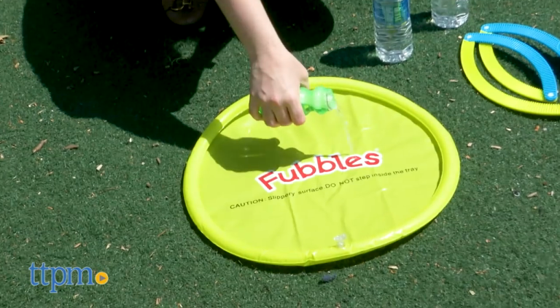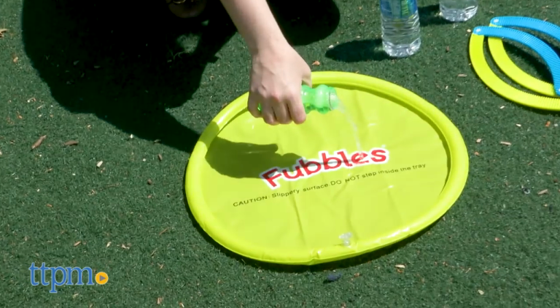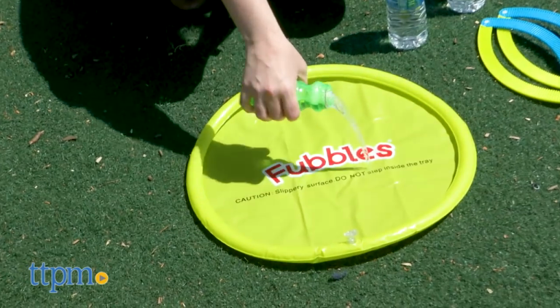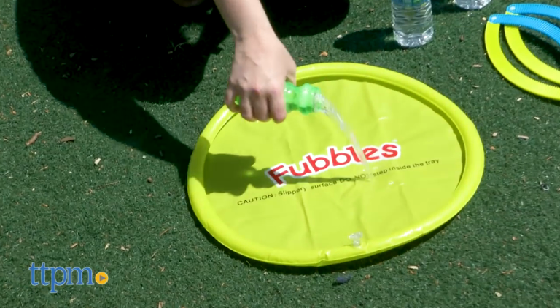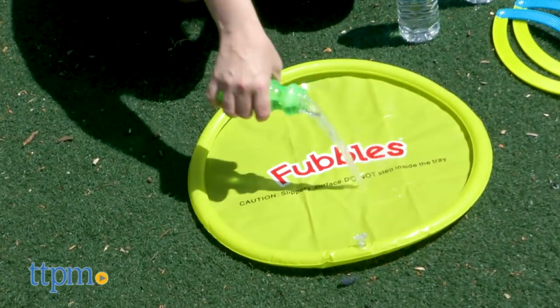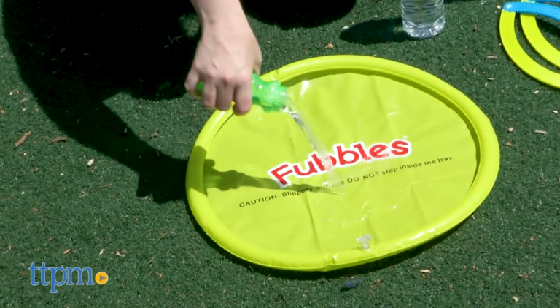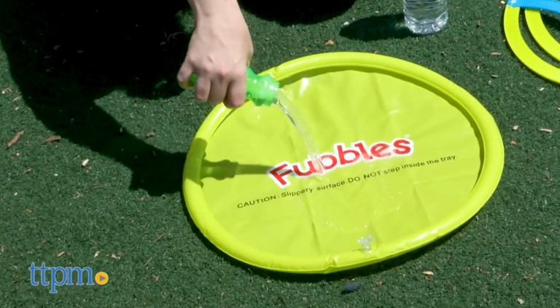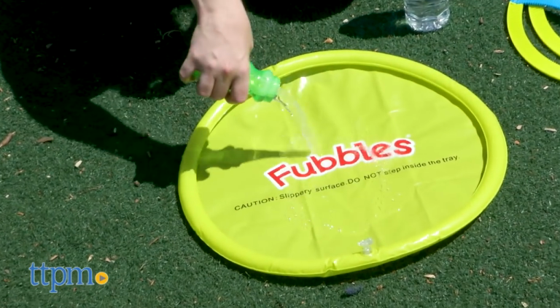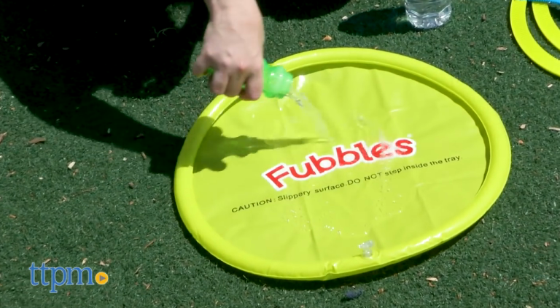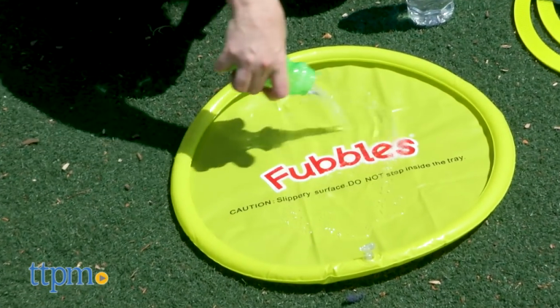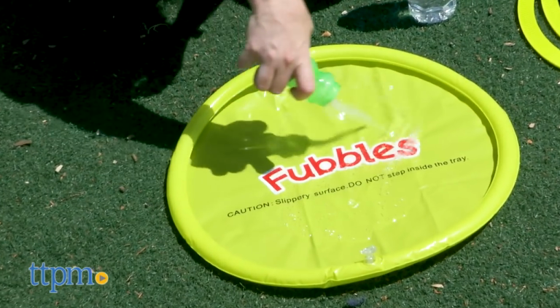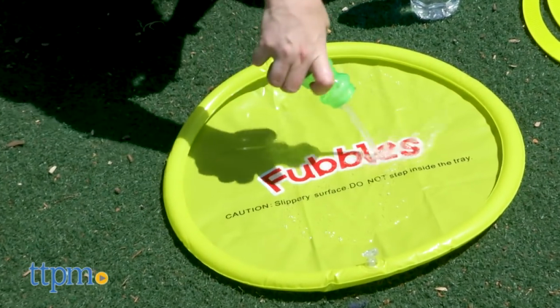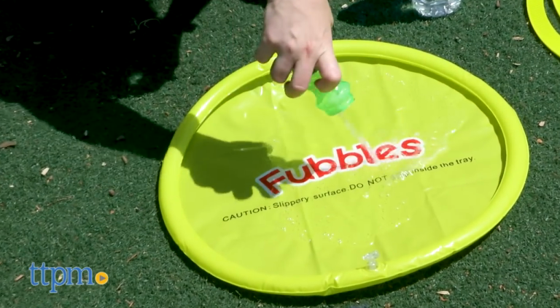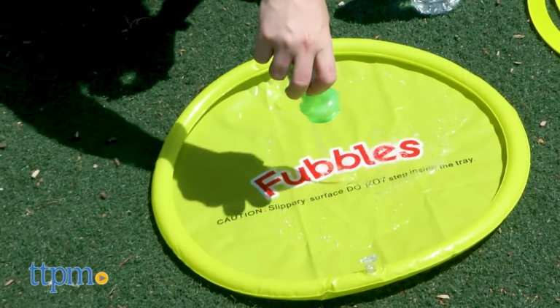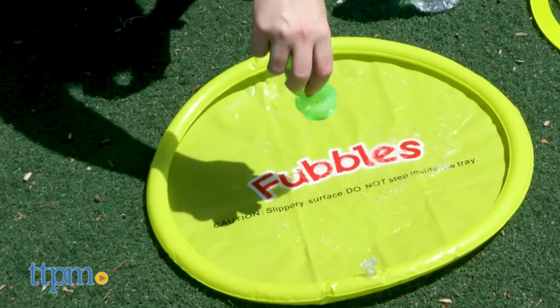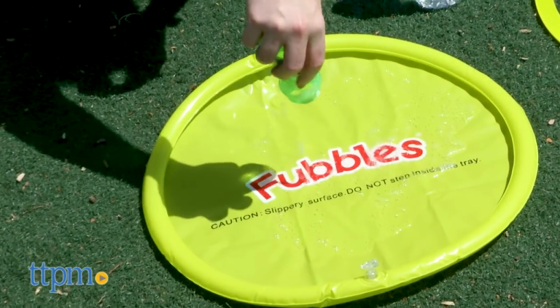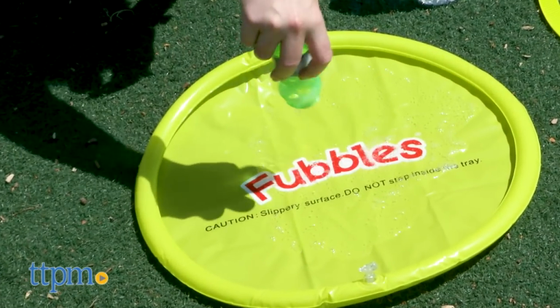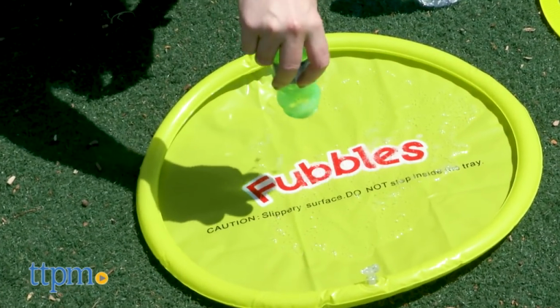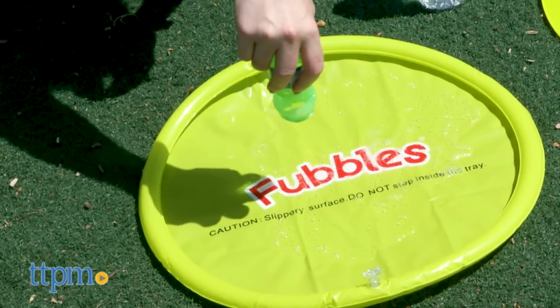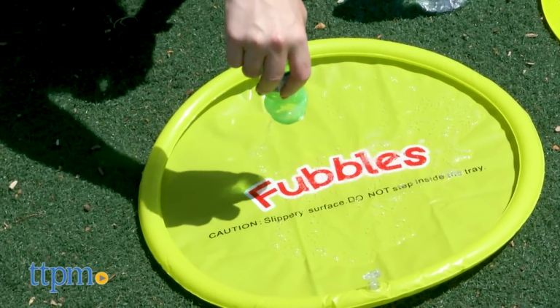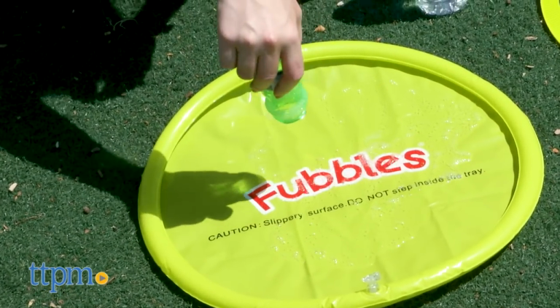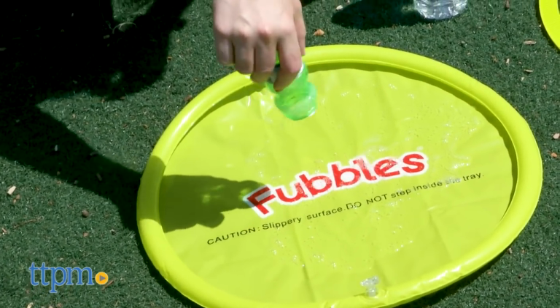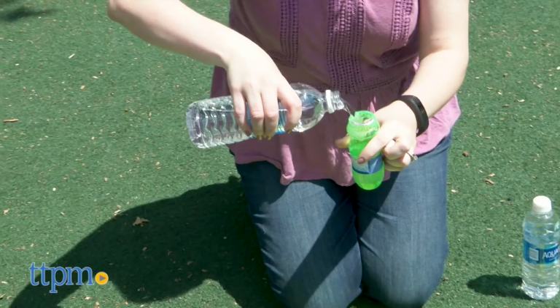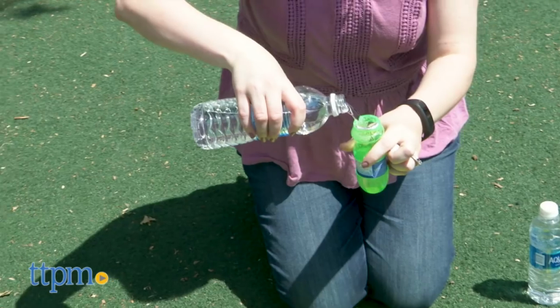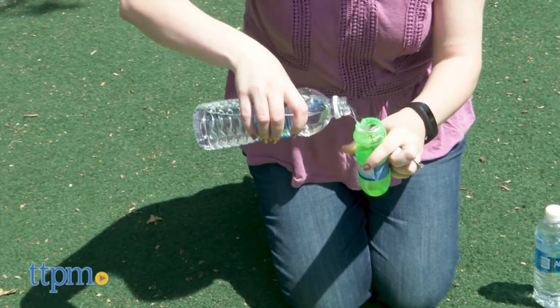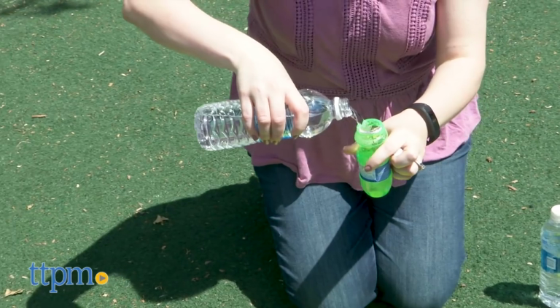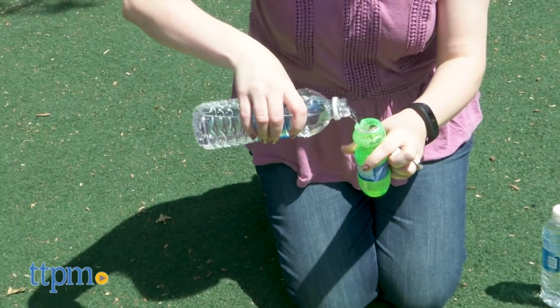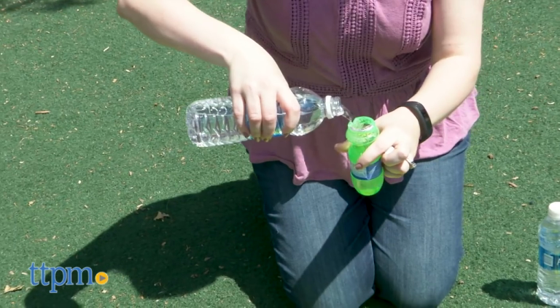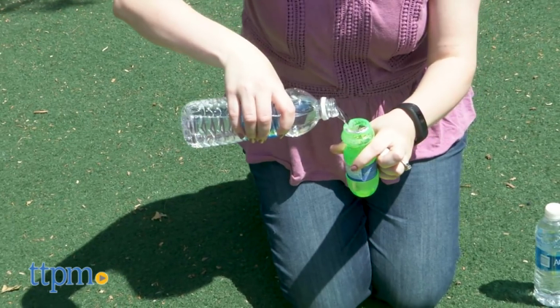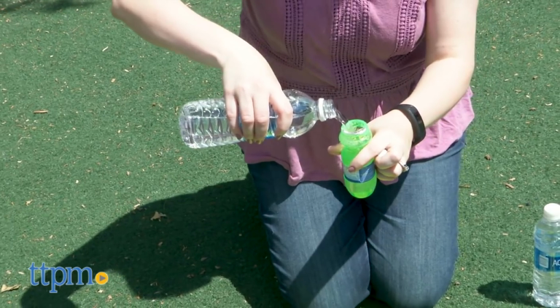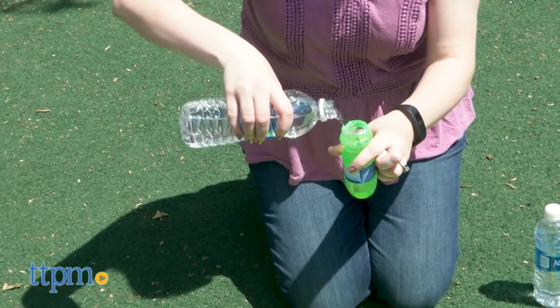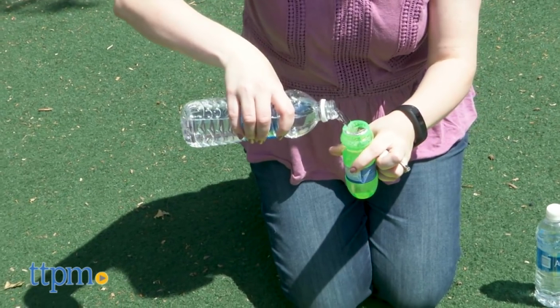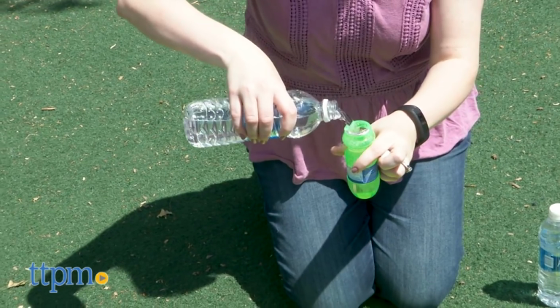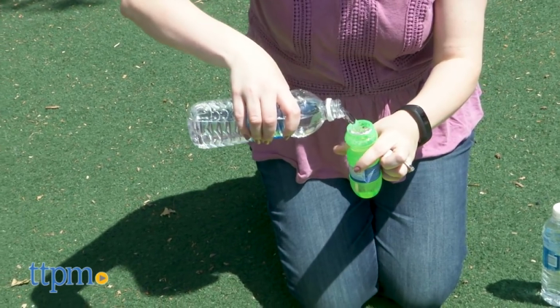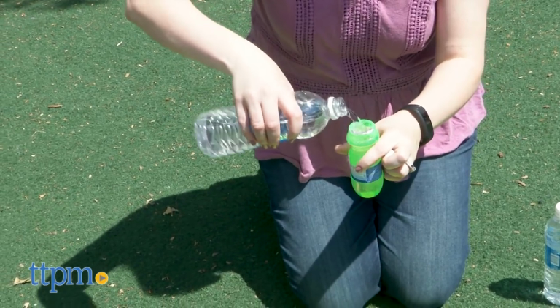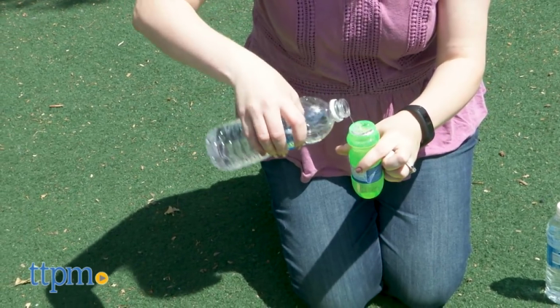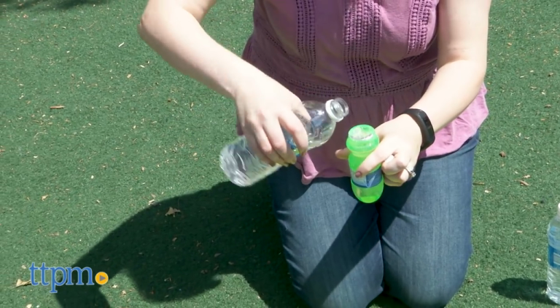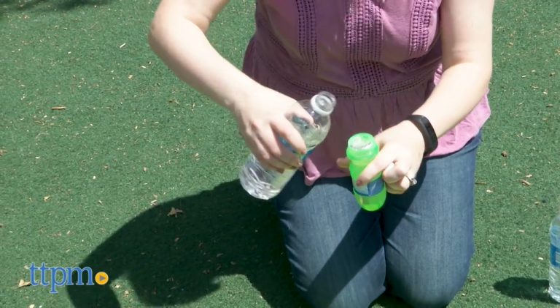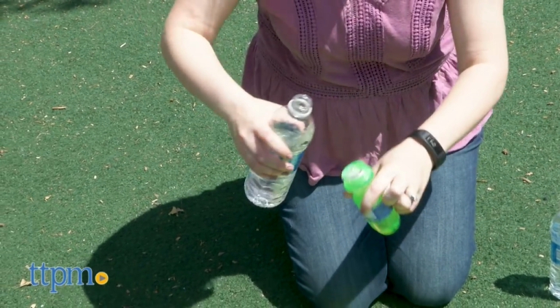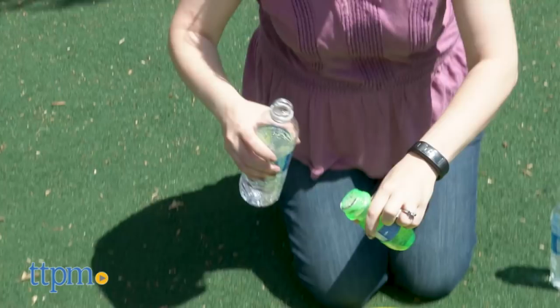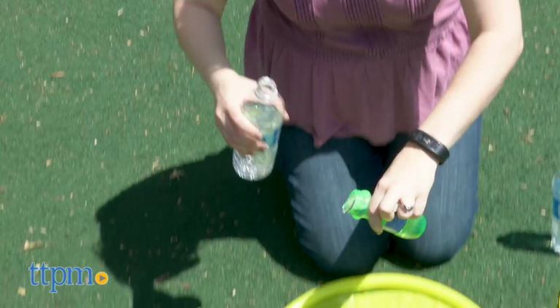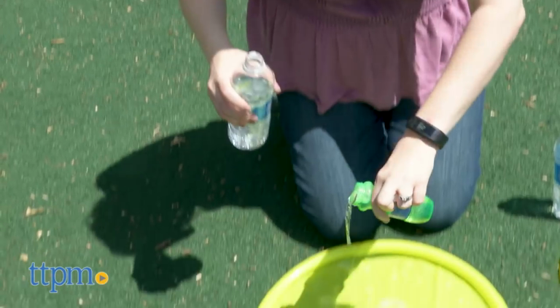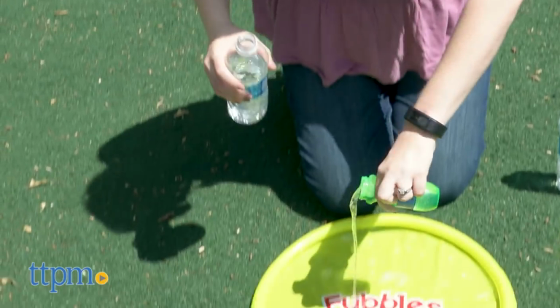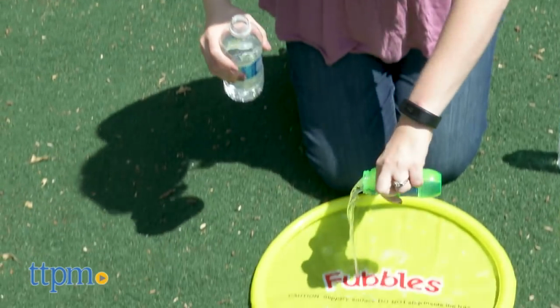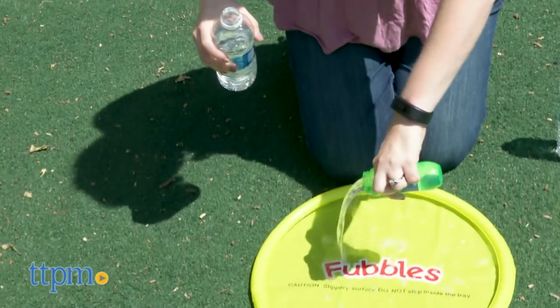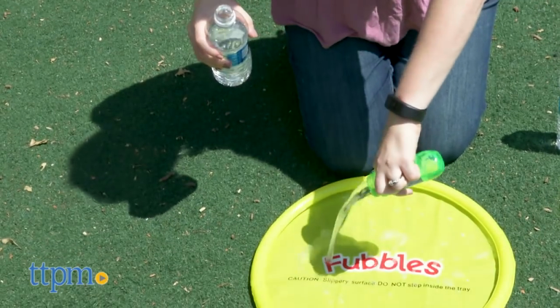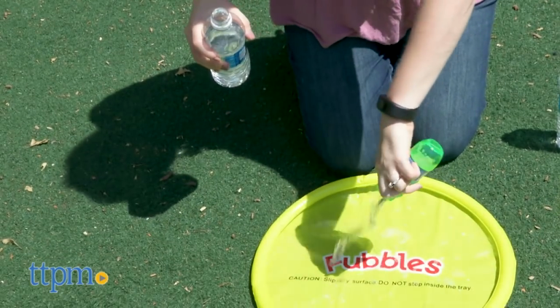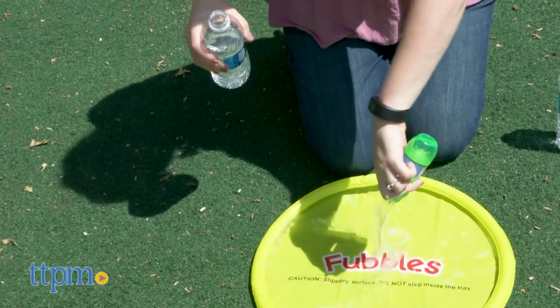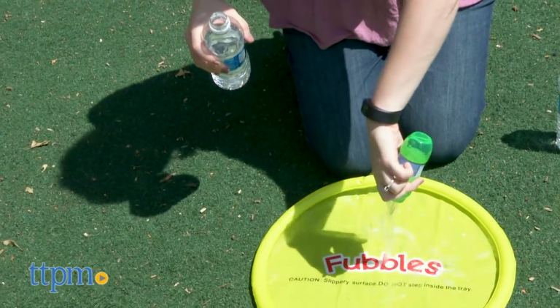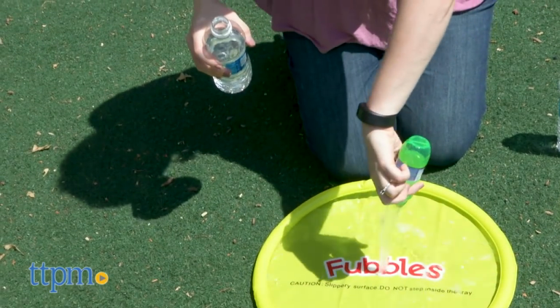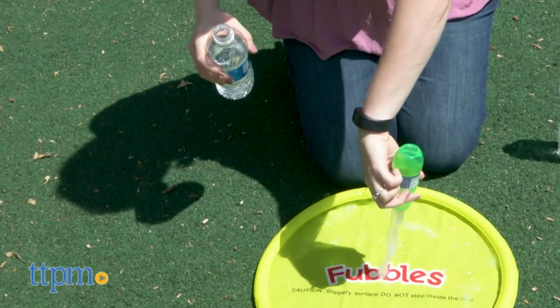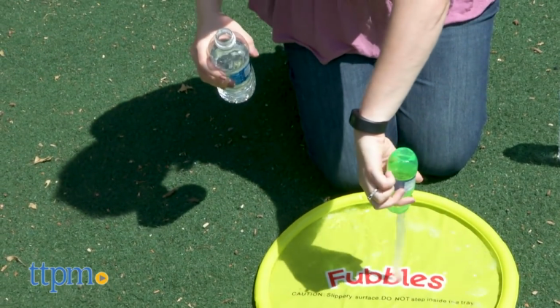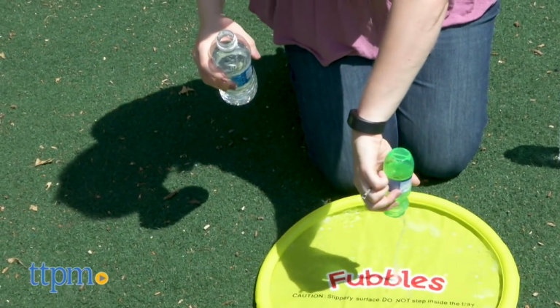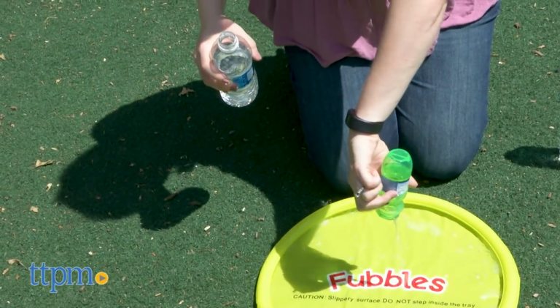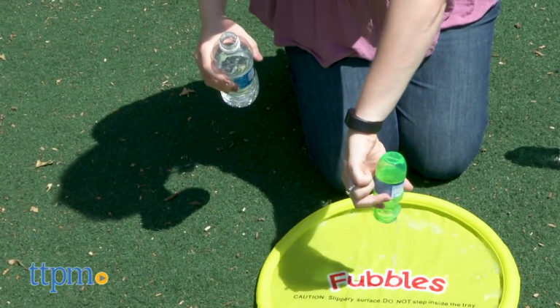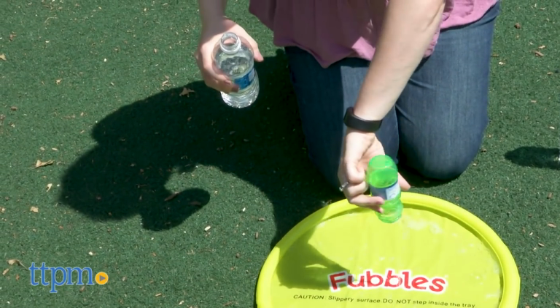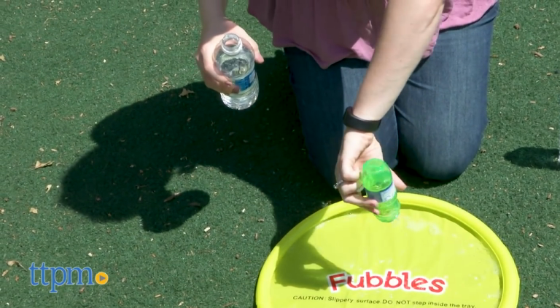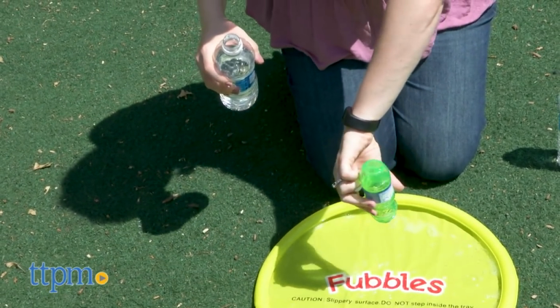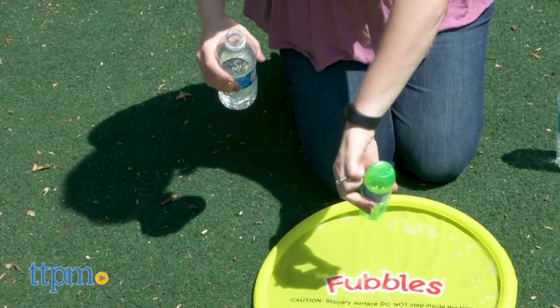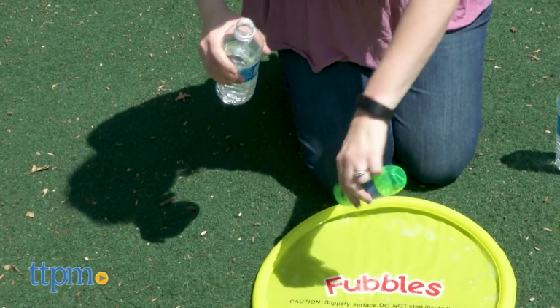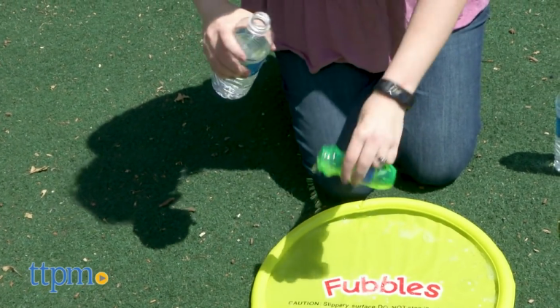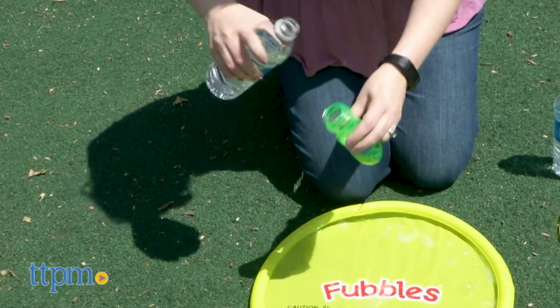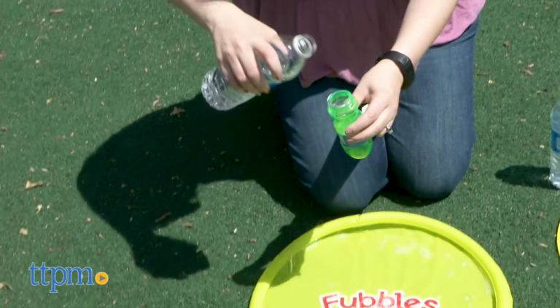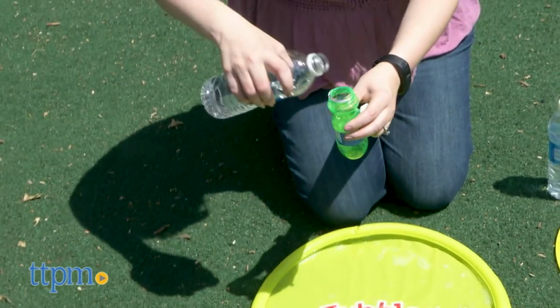First, you have to mix the concentrate with five bottlefuls of water in the dip tray. This gives you 28 ounces of bubble solution.